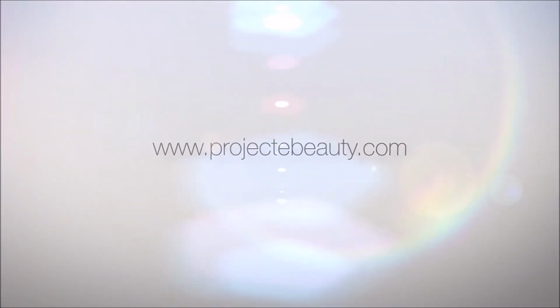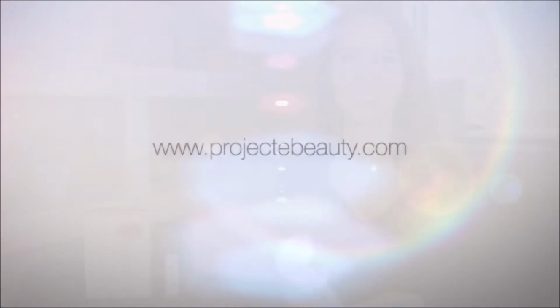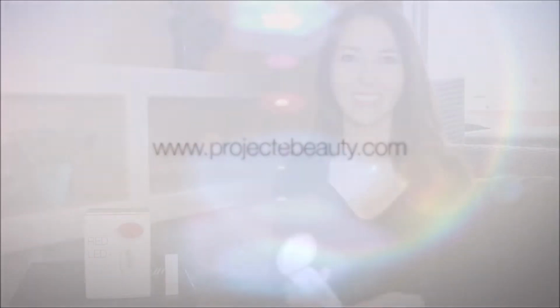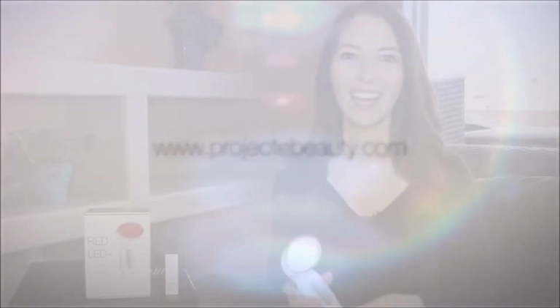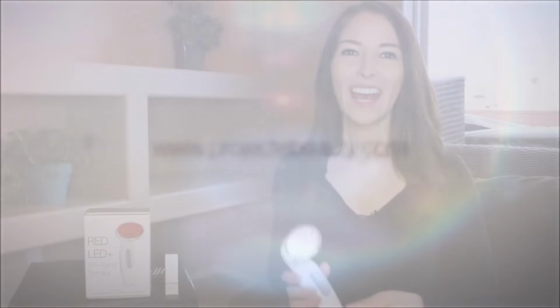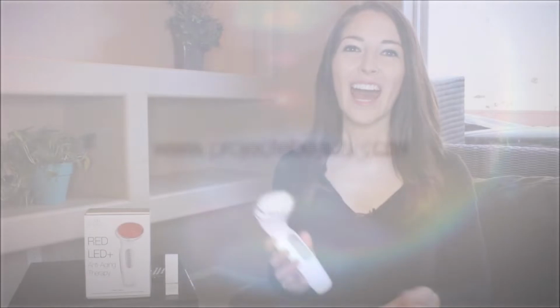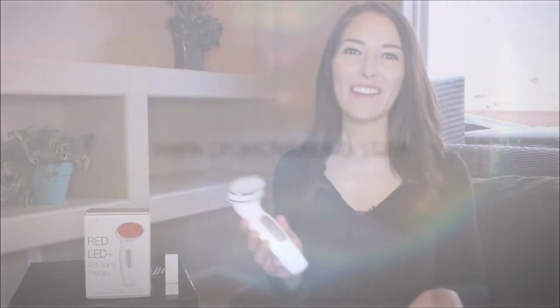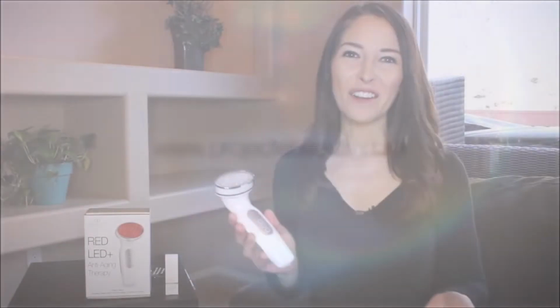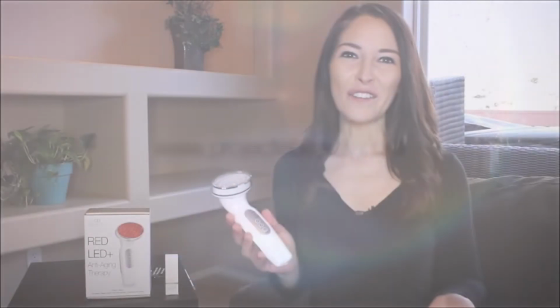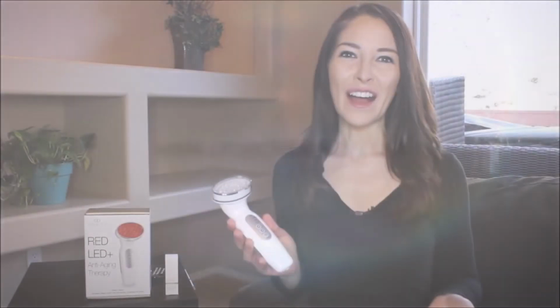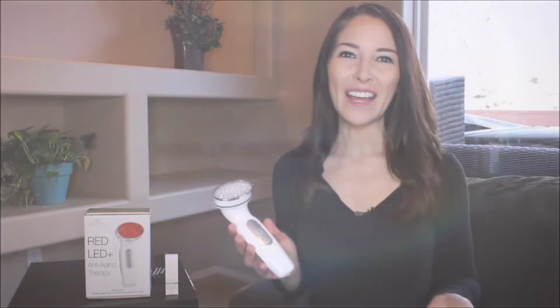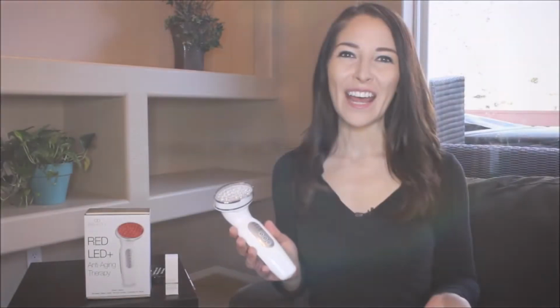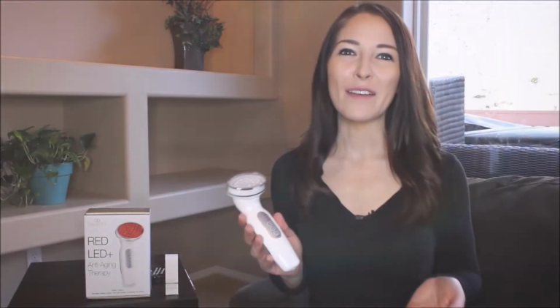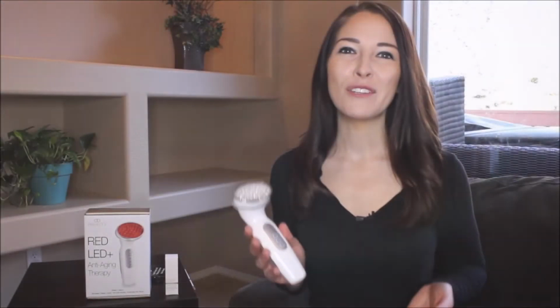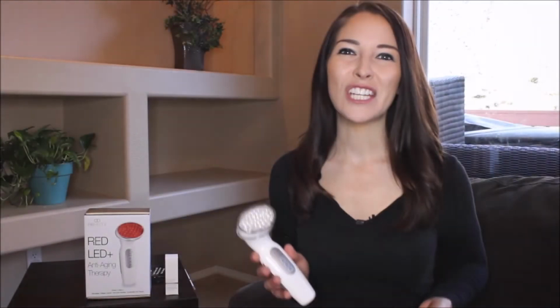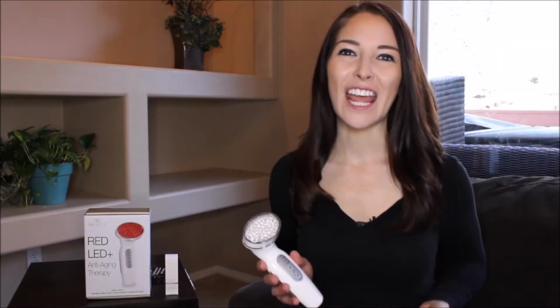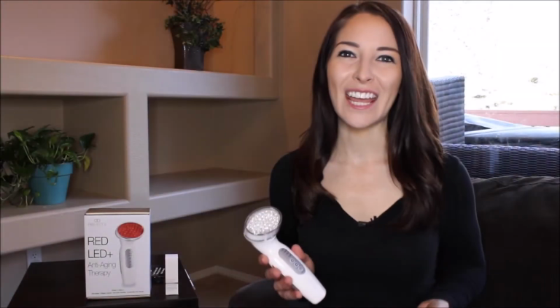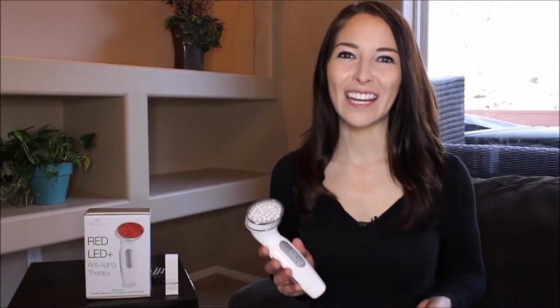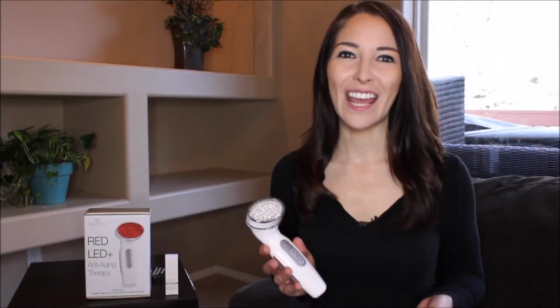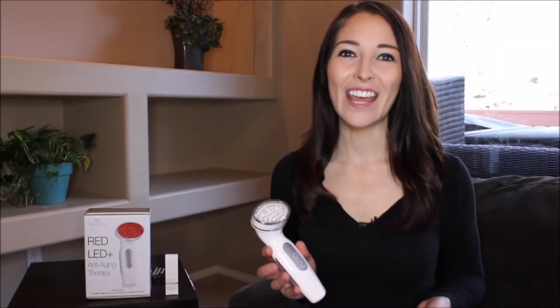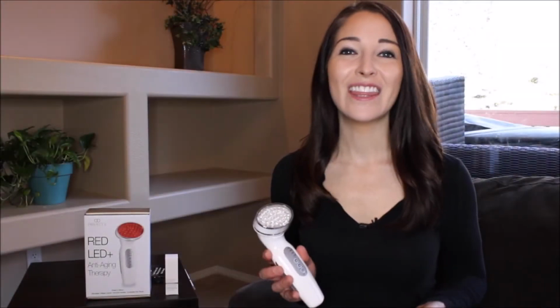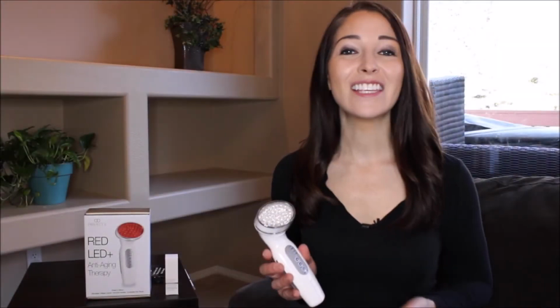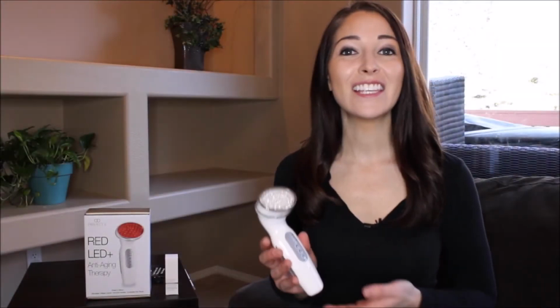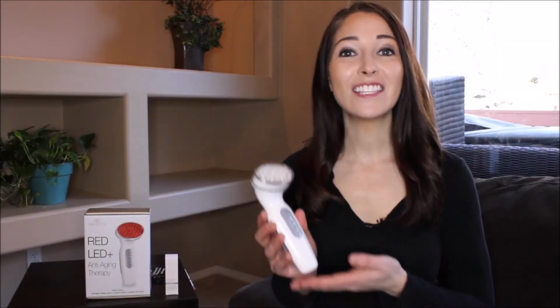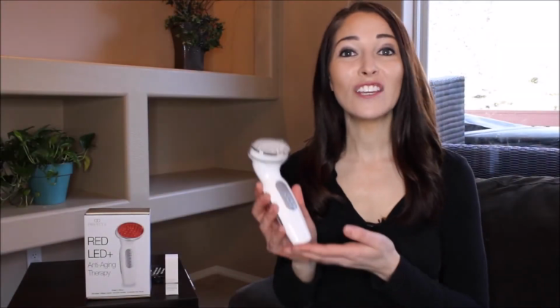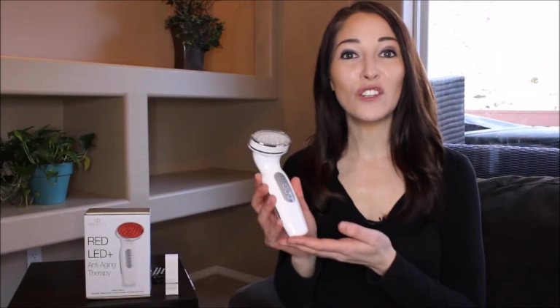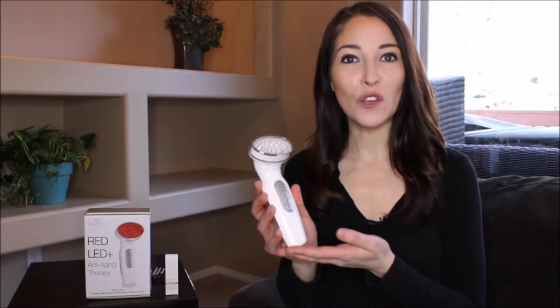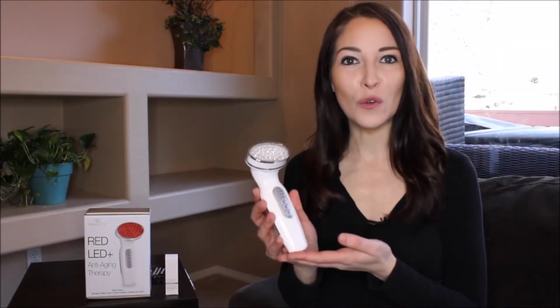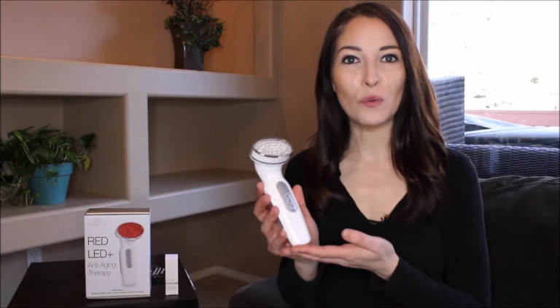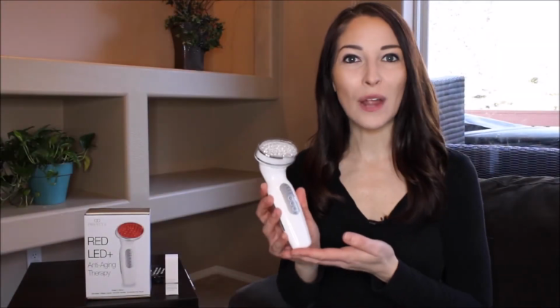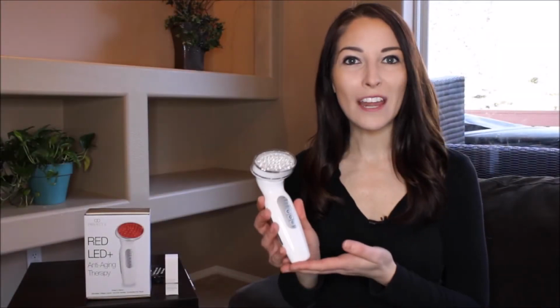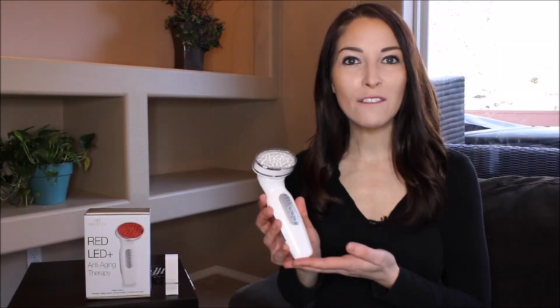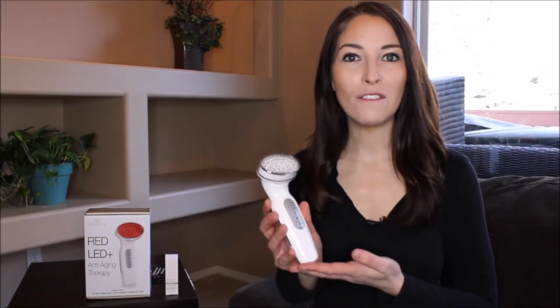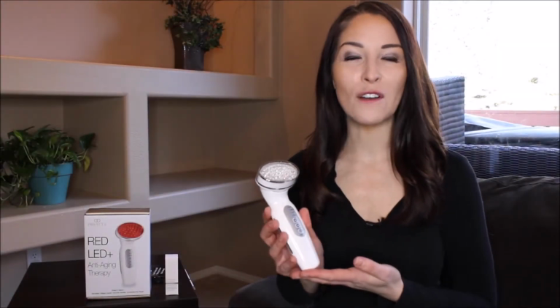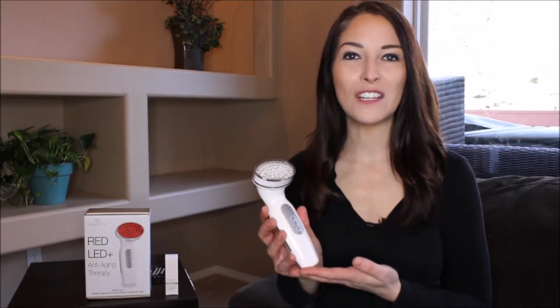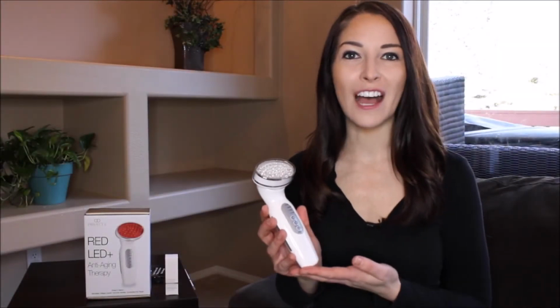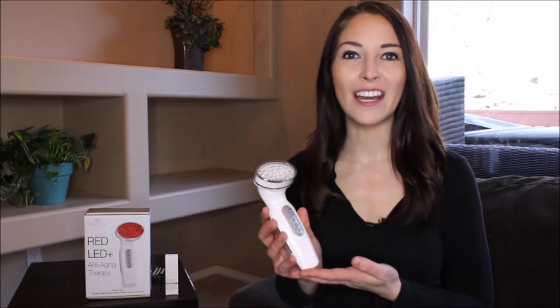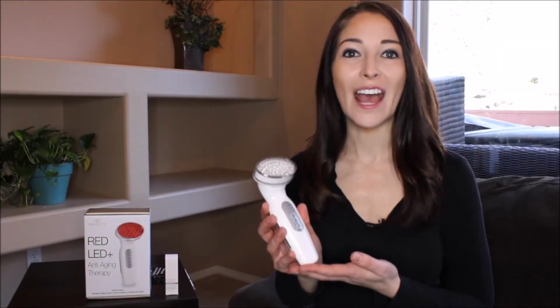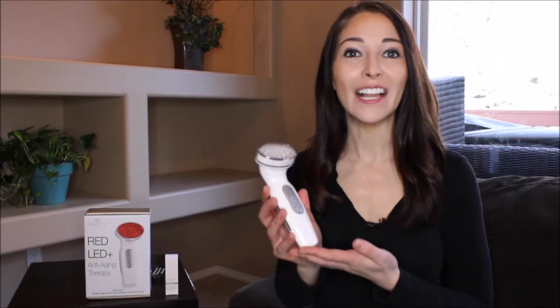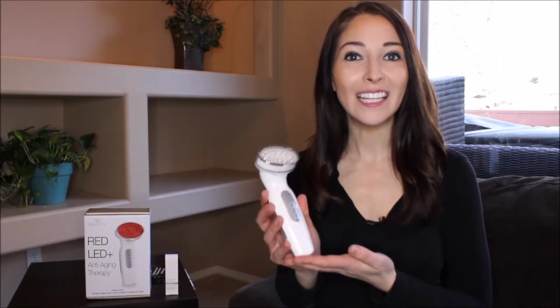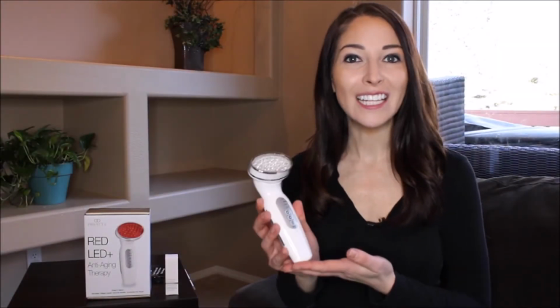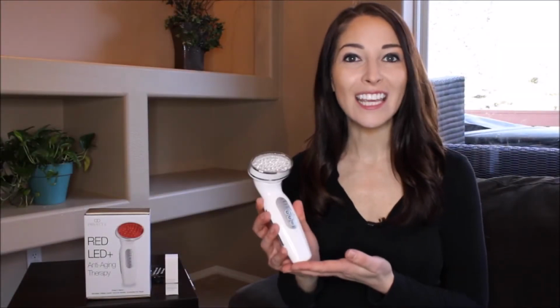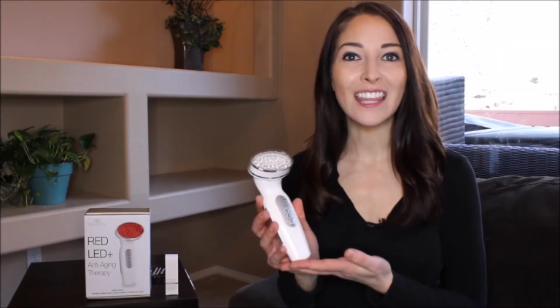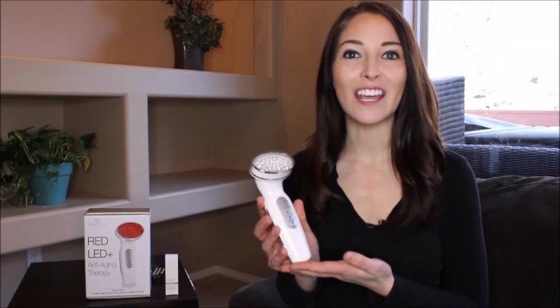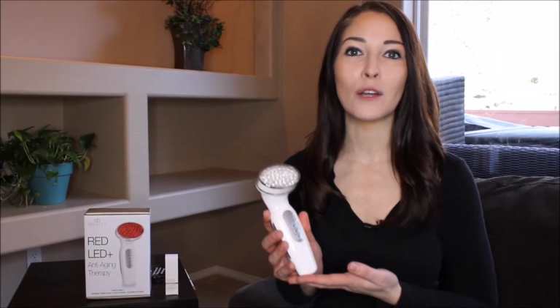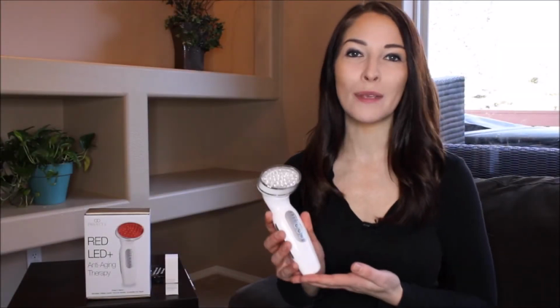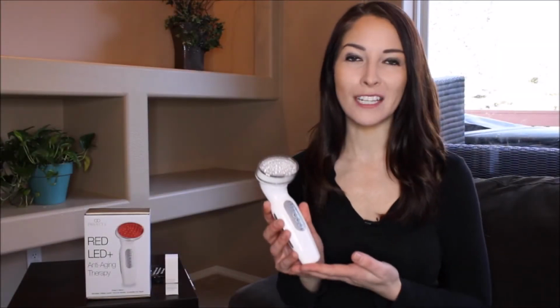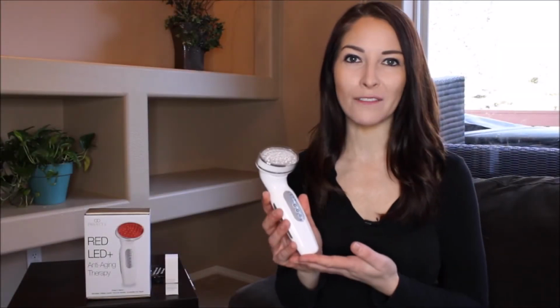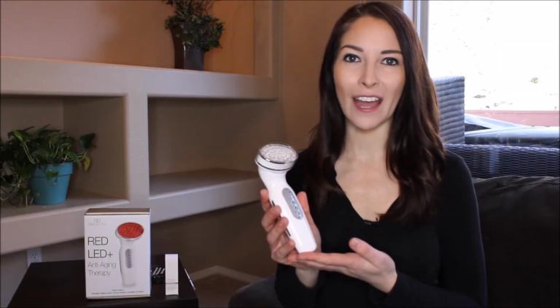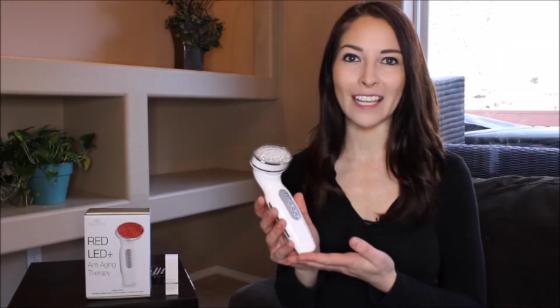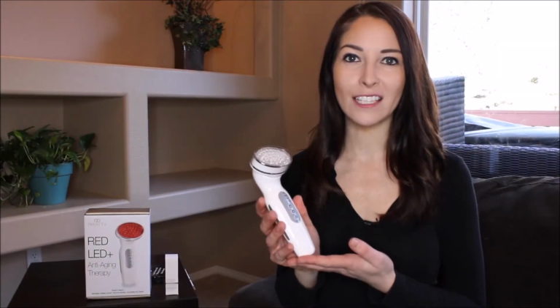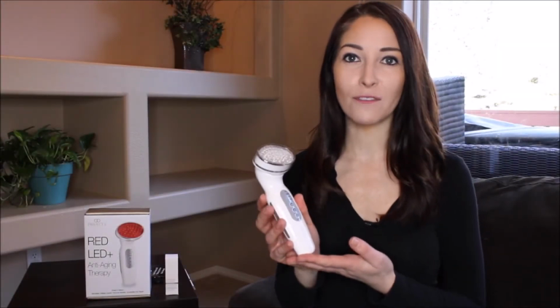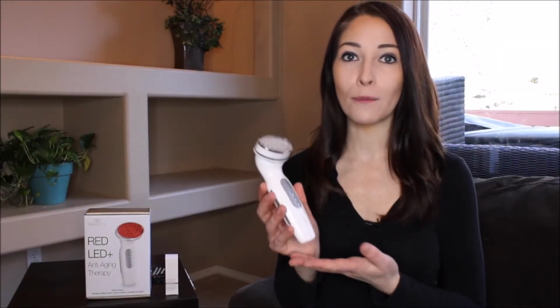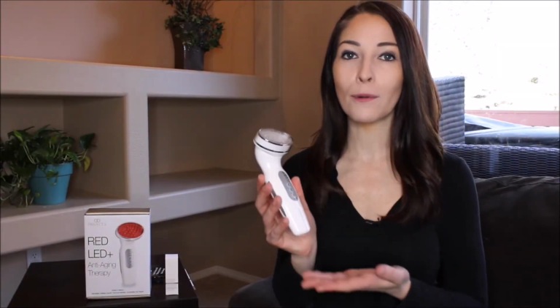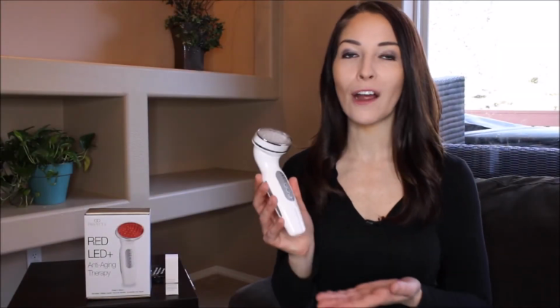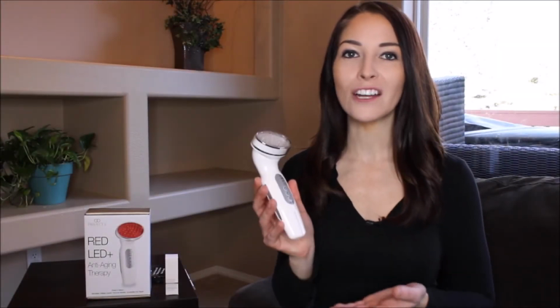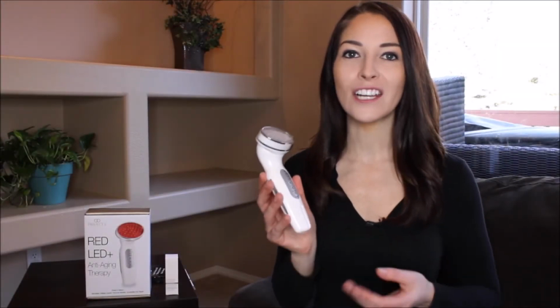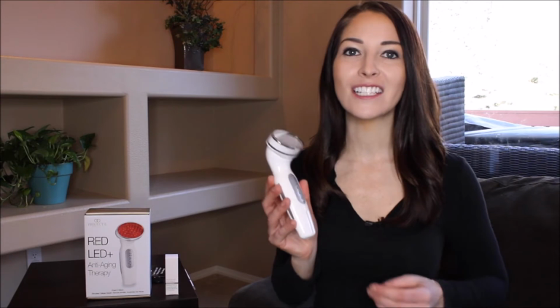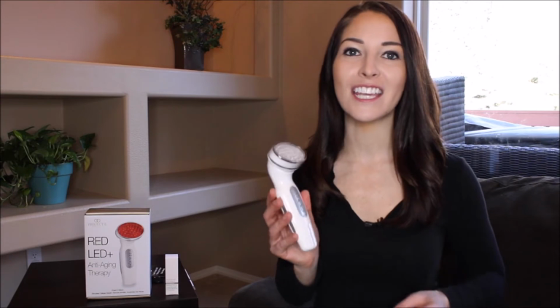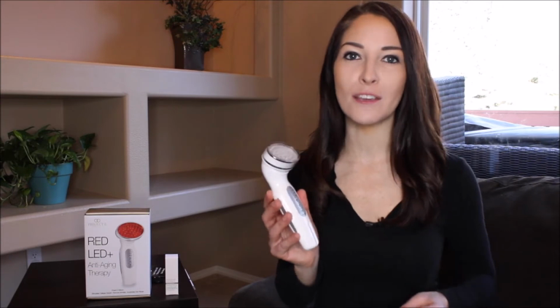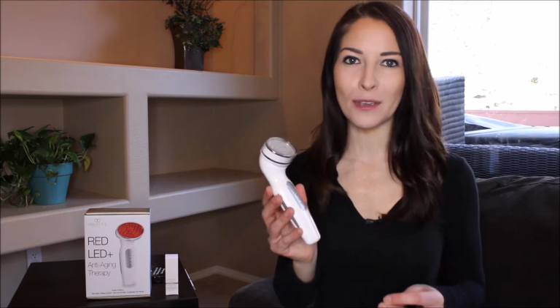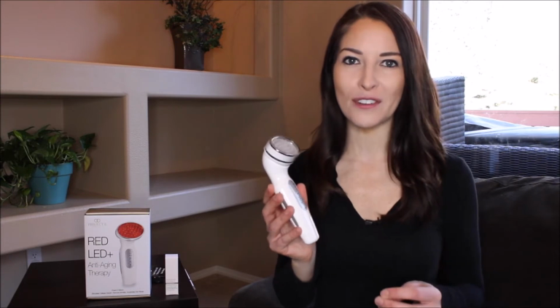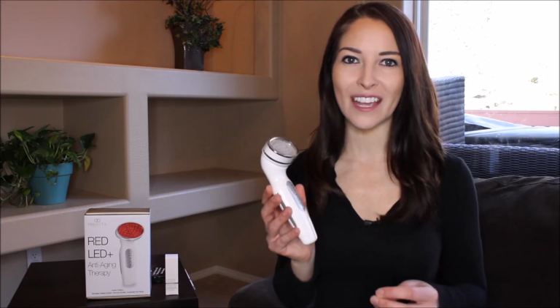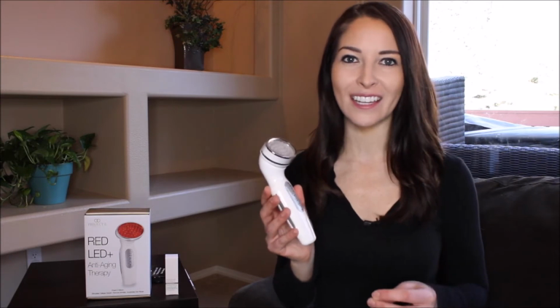Hi everyone, I'm Jane and this is the new red photon LED therapy device from Project eBeauty.